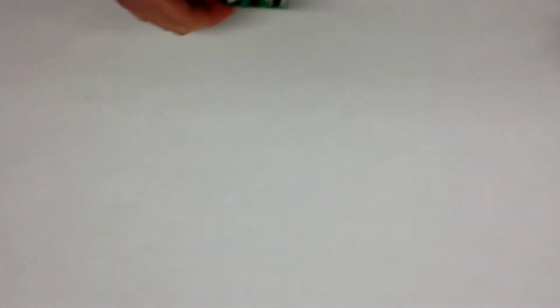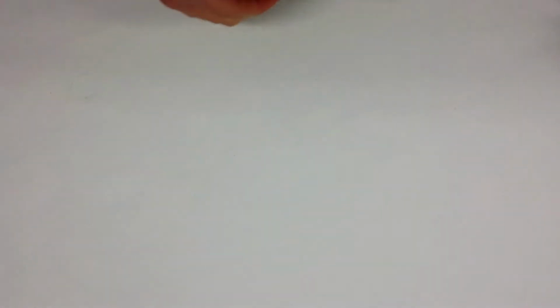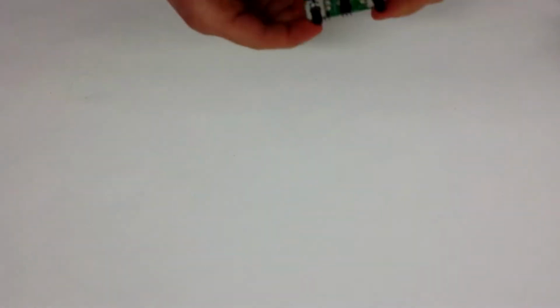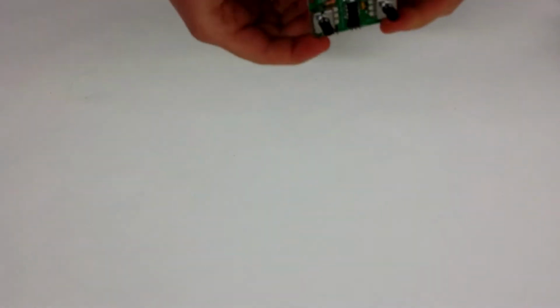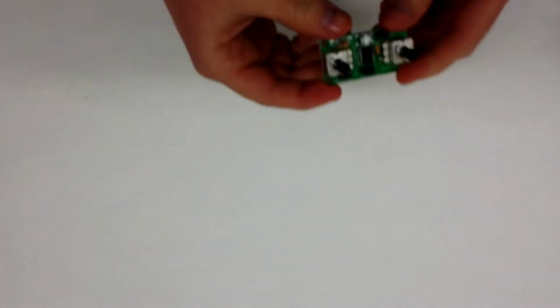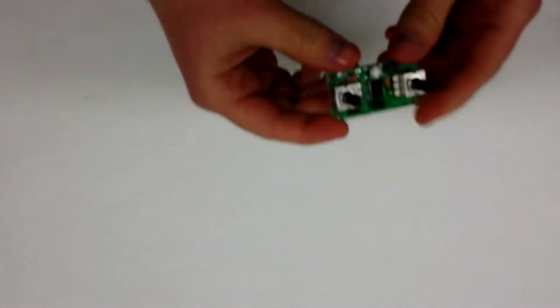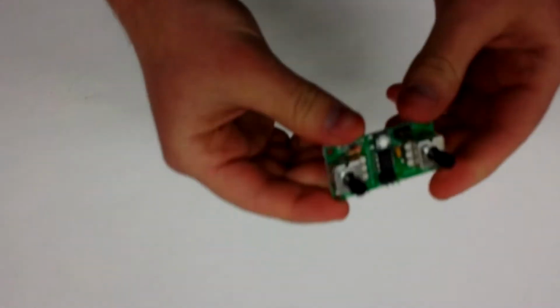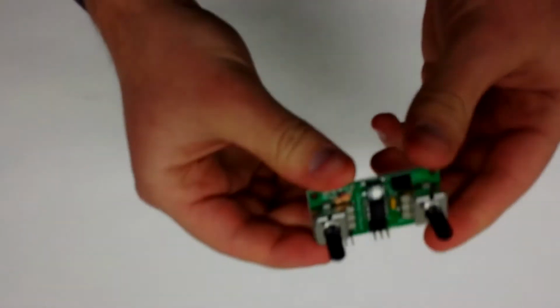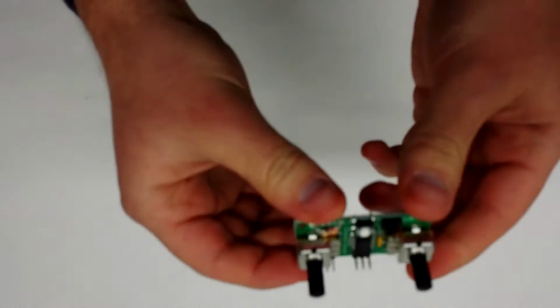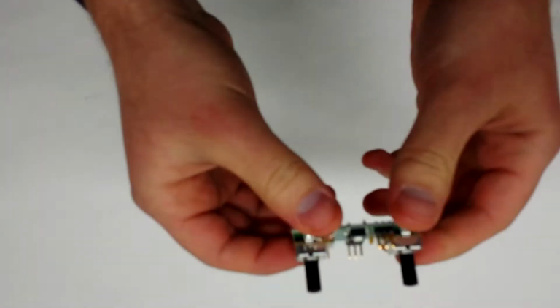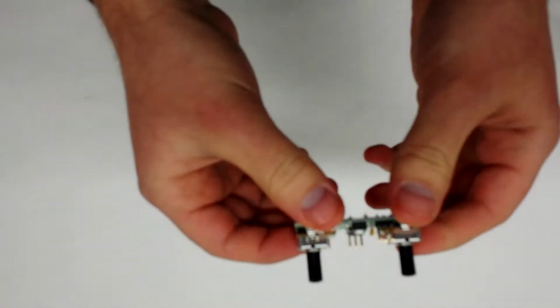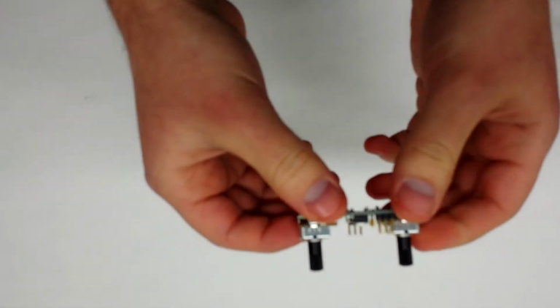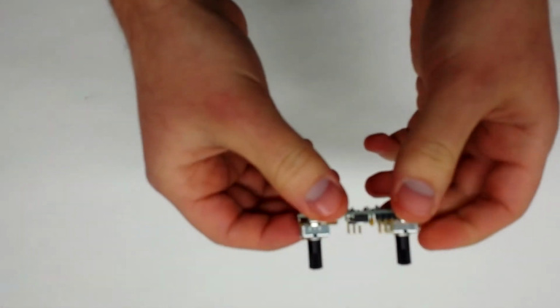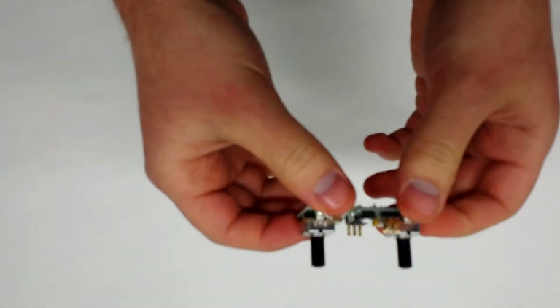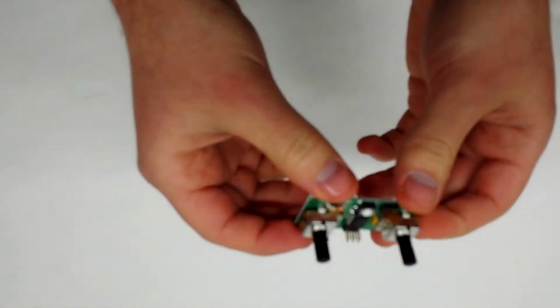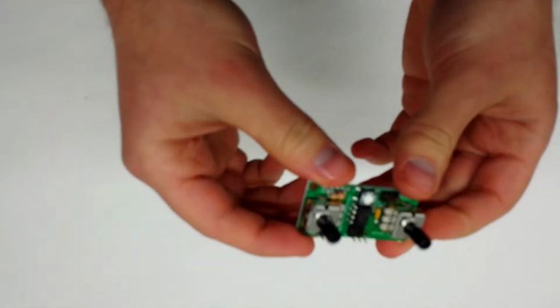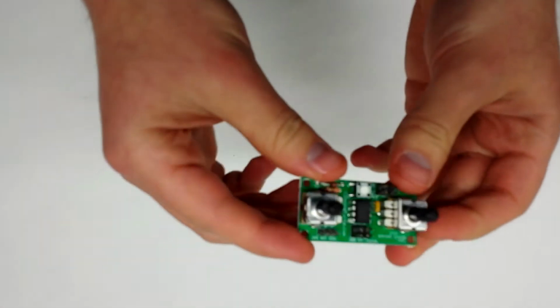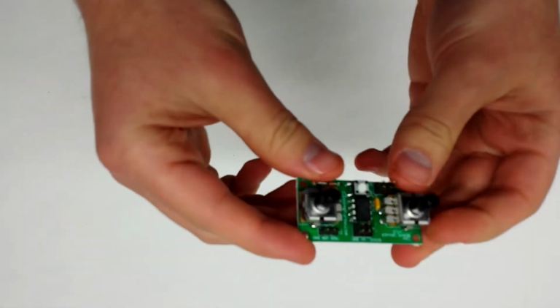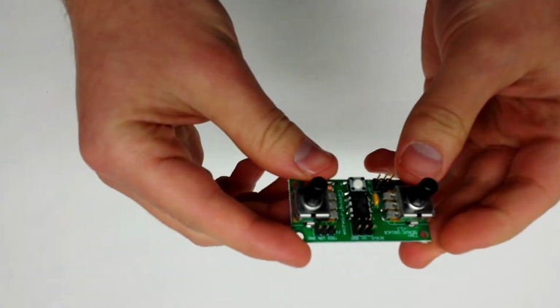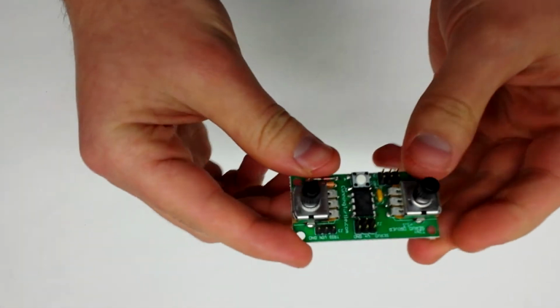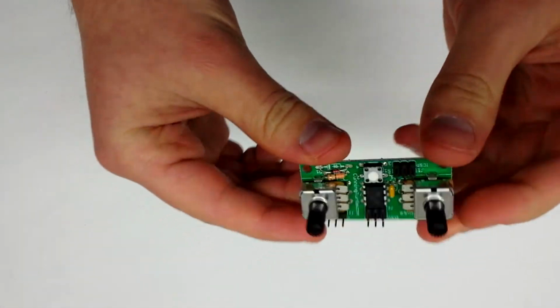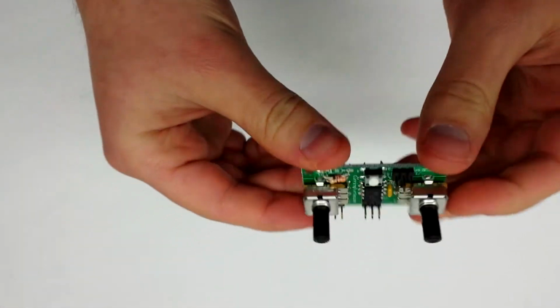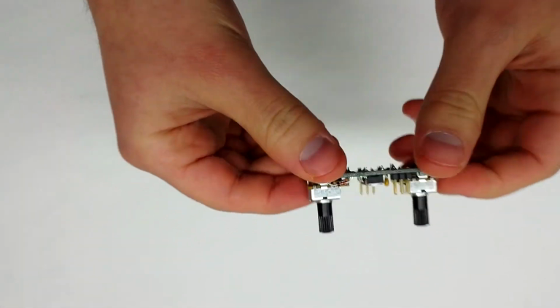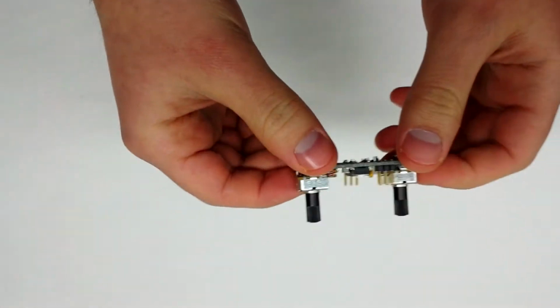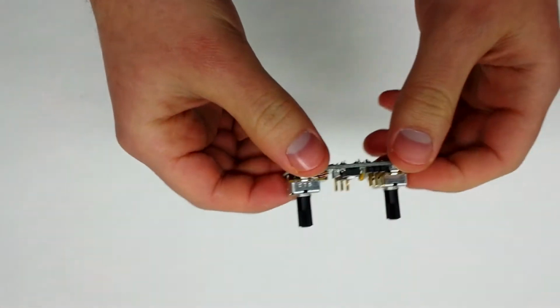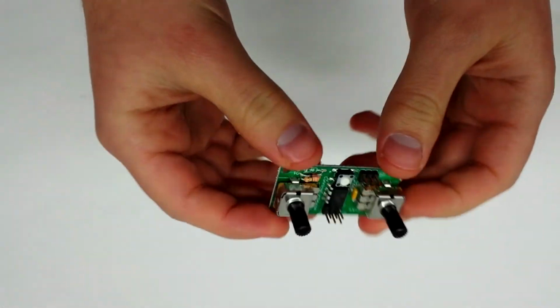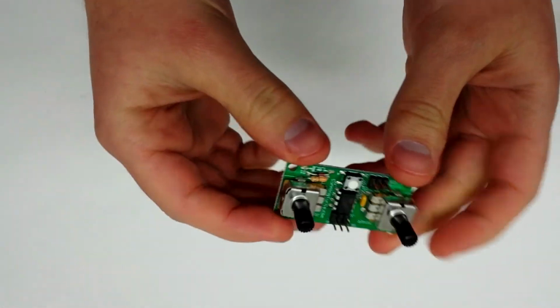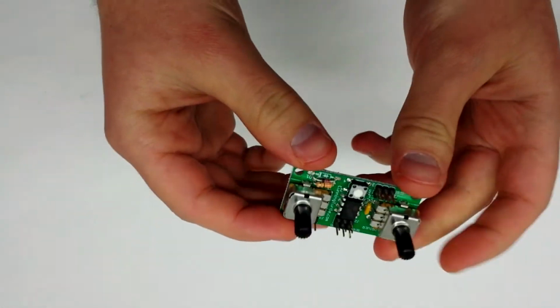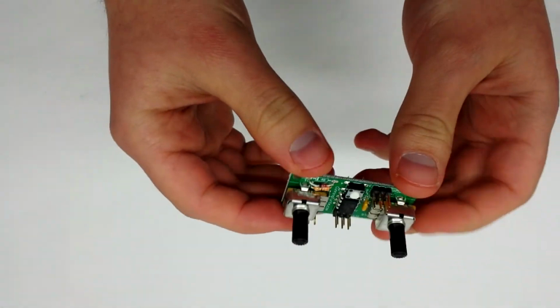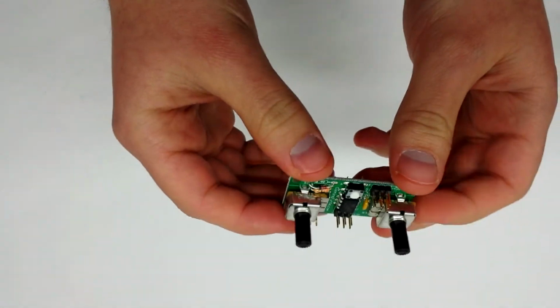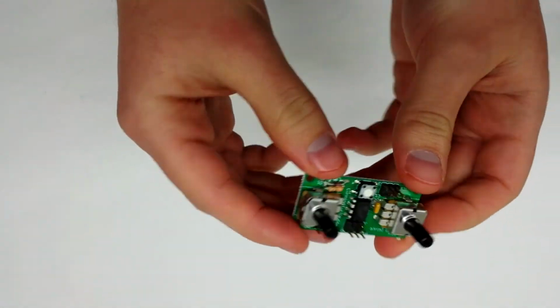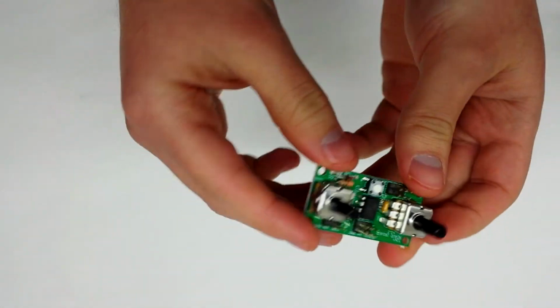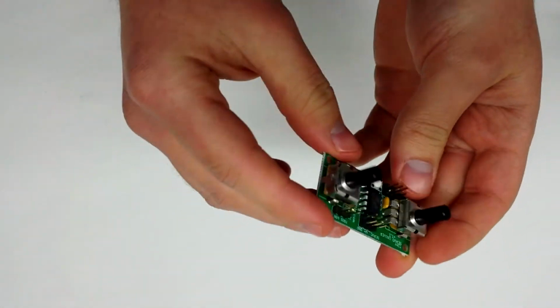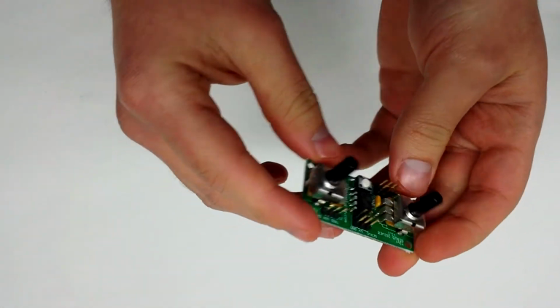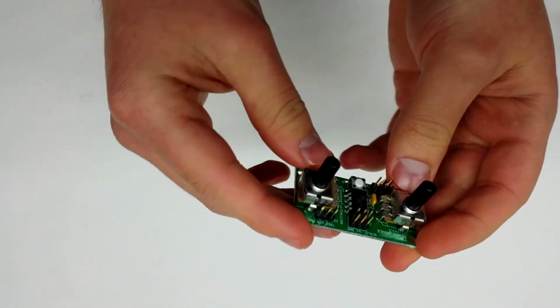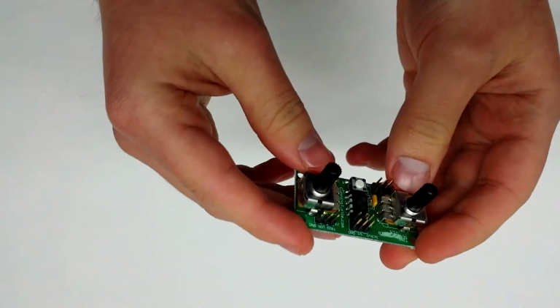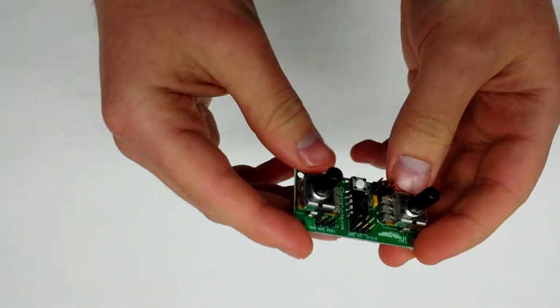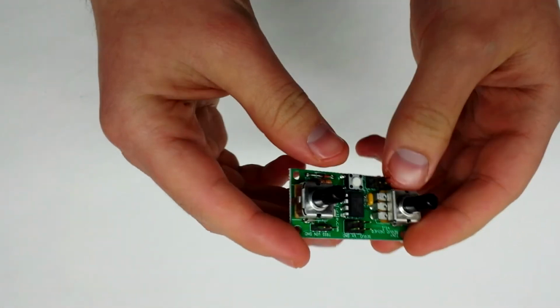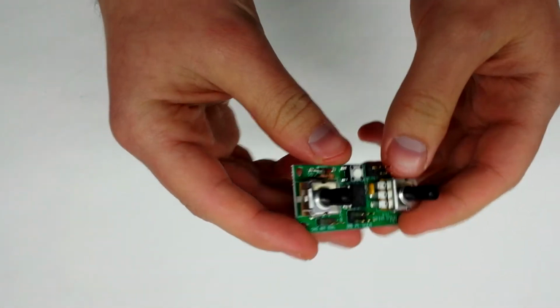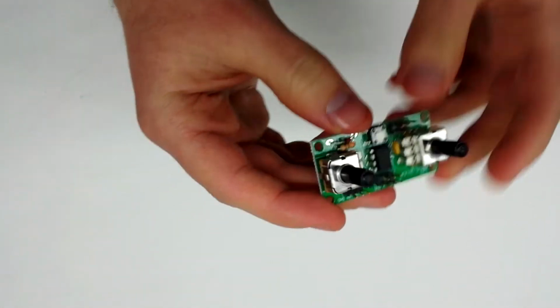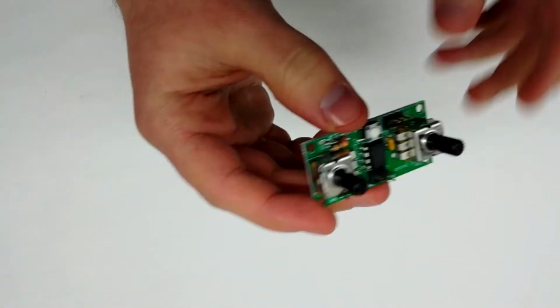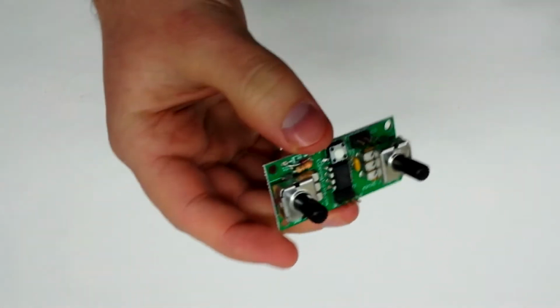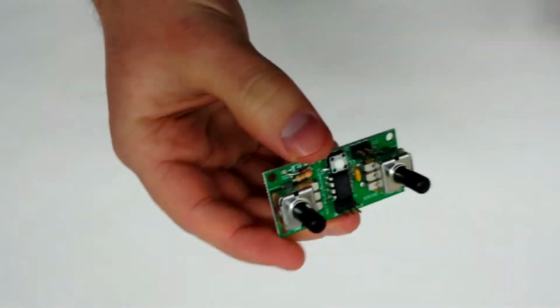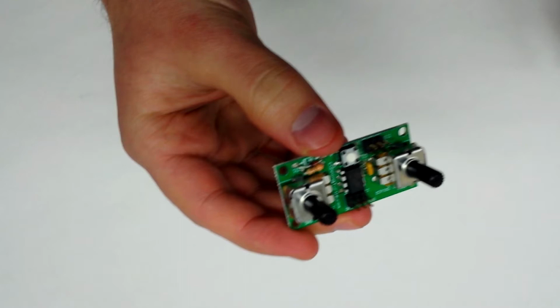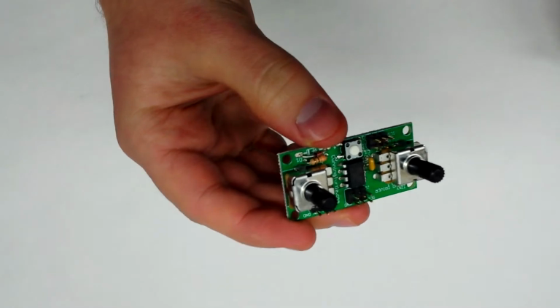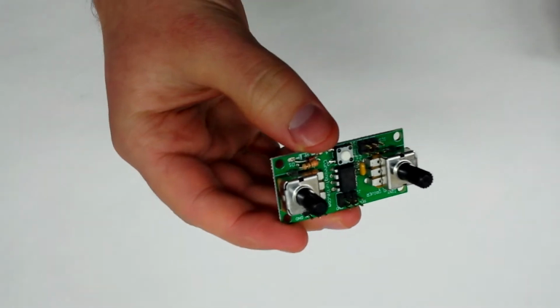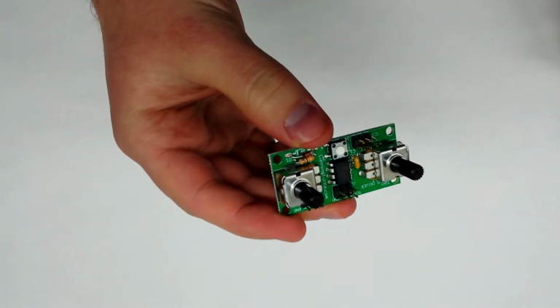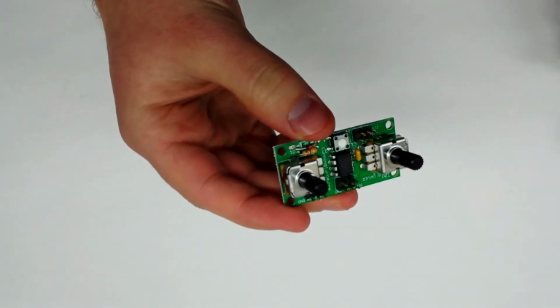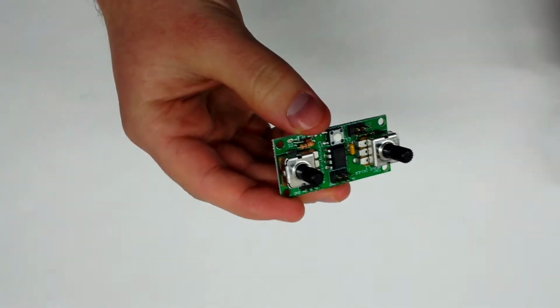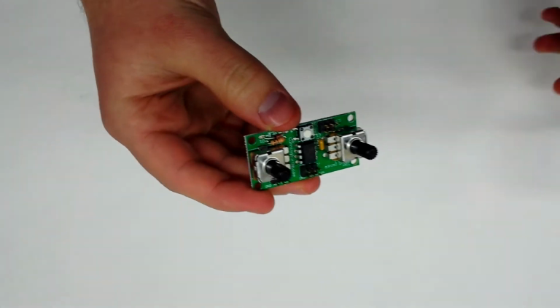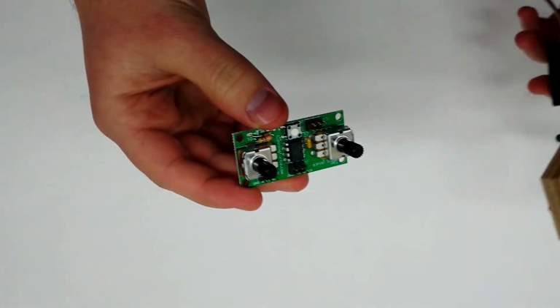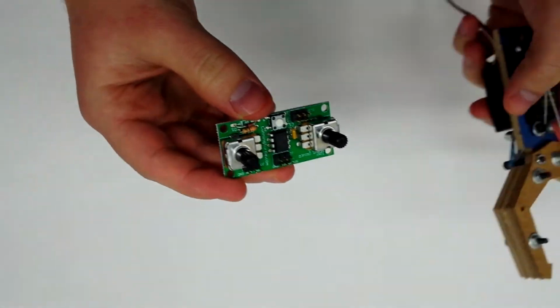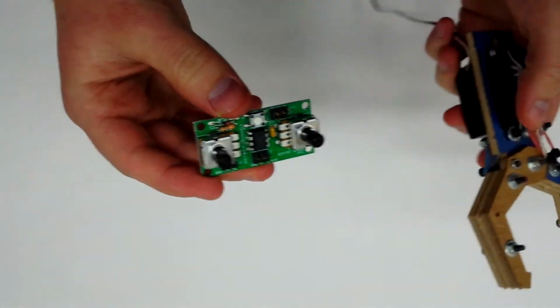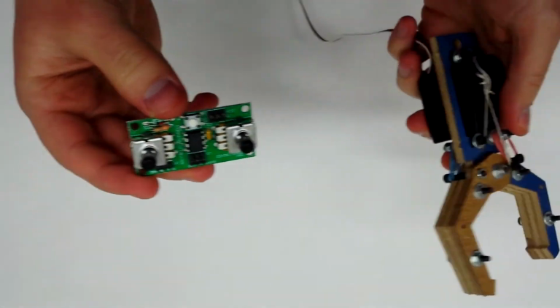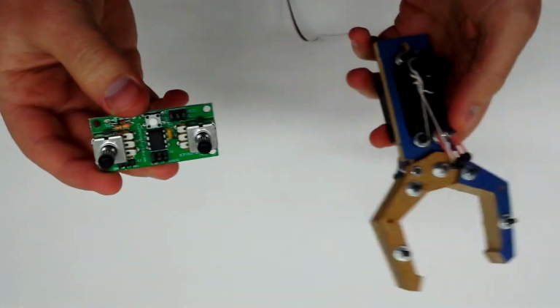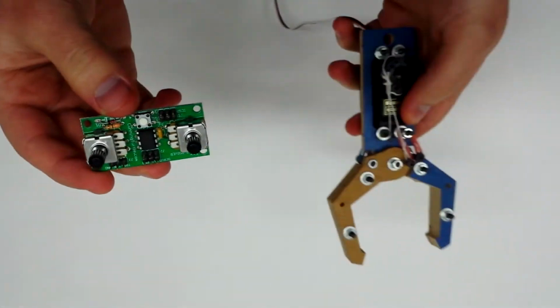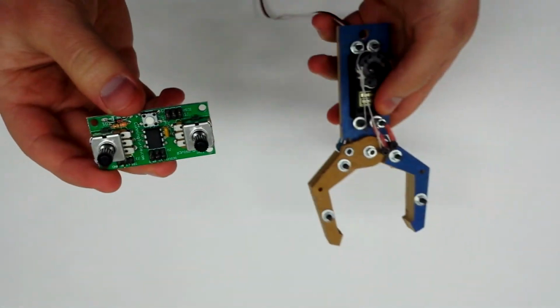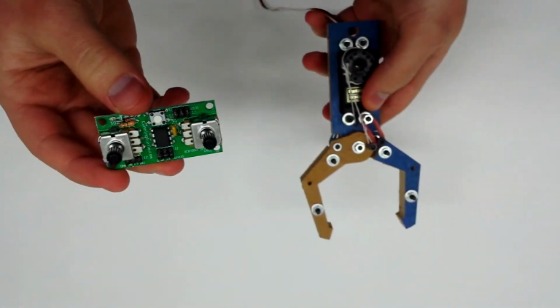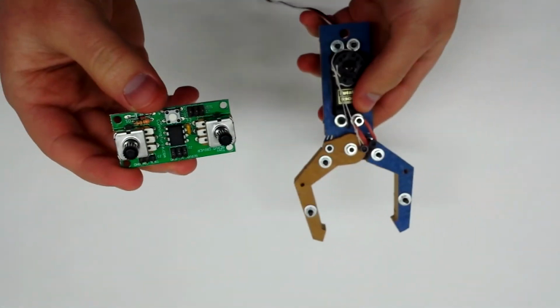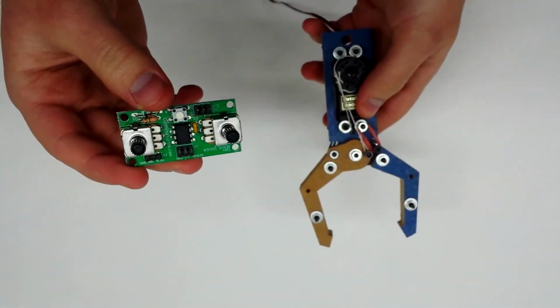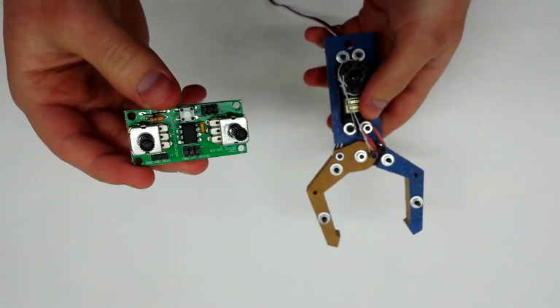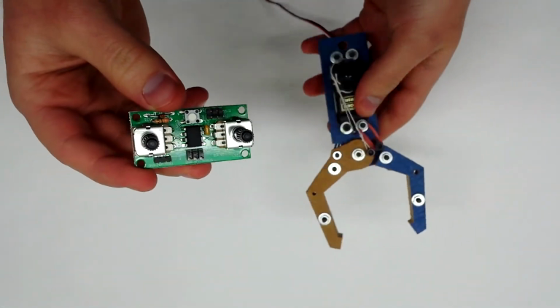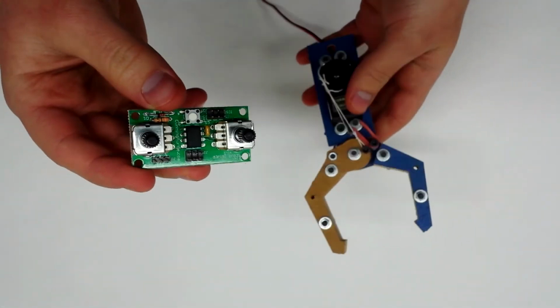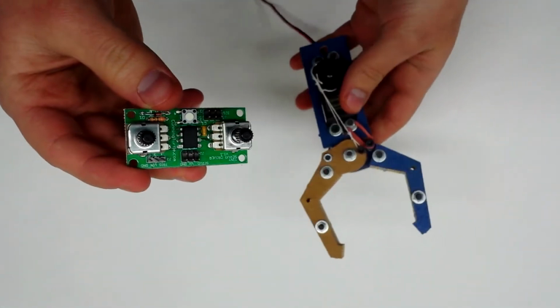This is our dual servo controller. You can use this for many things. I'm going to show you how to use it to control this cloth.